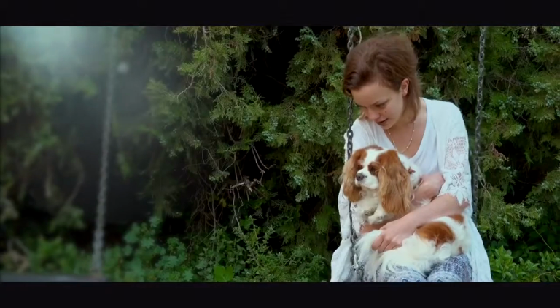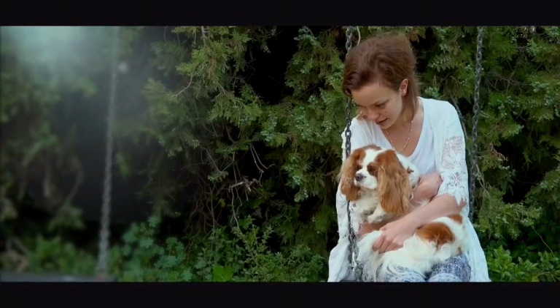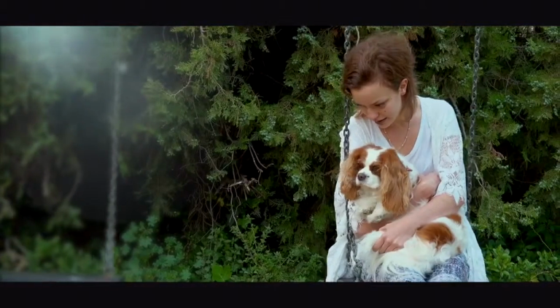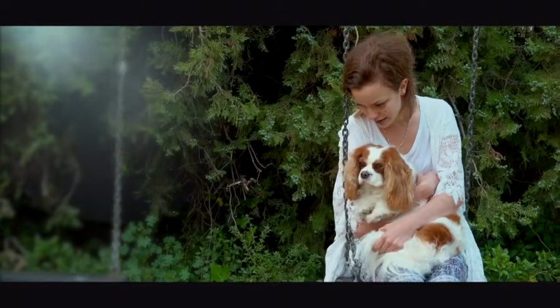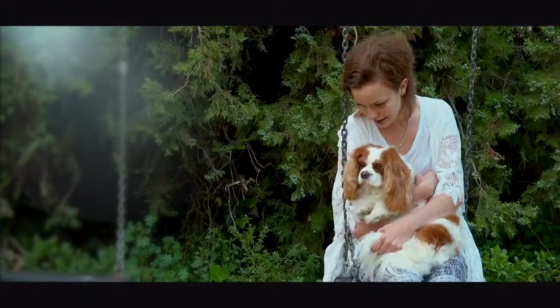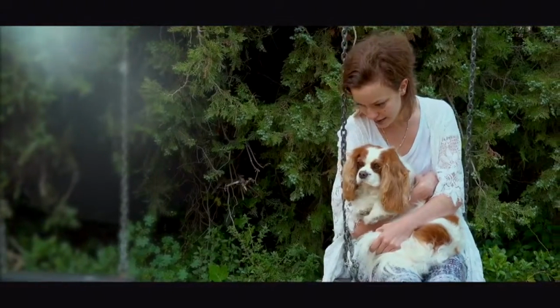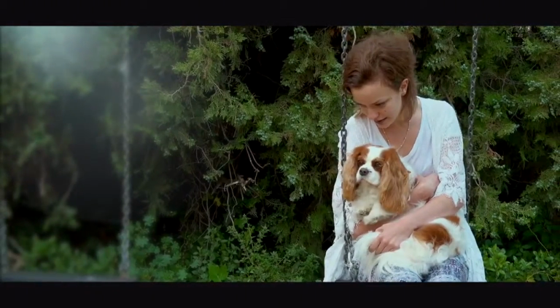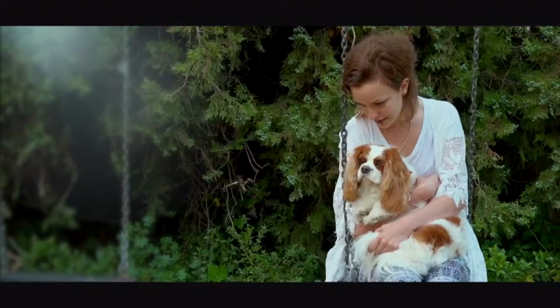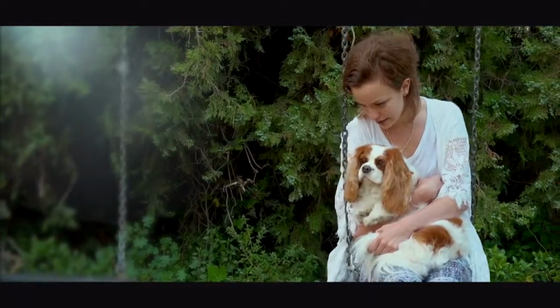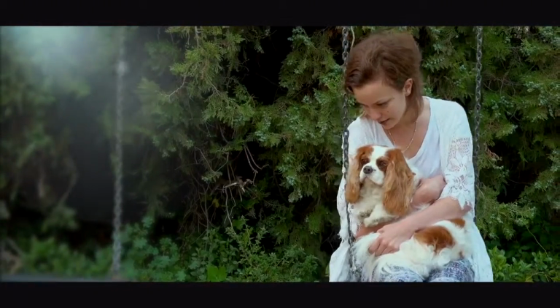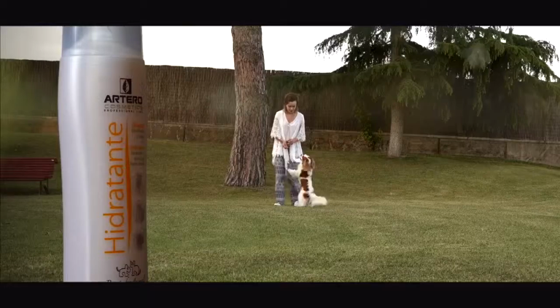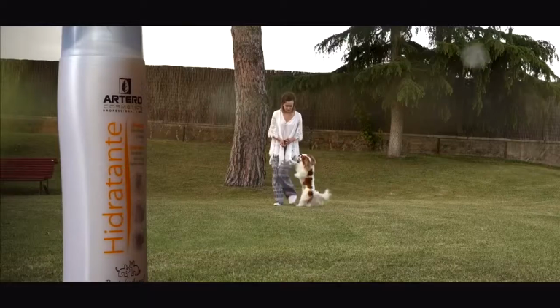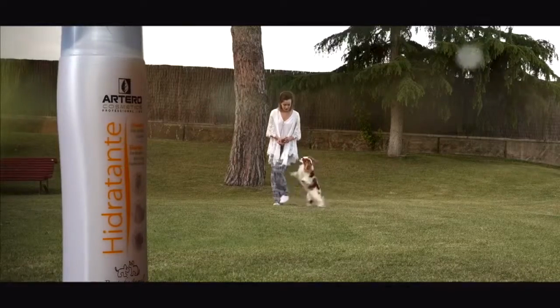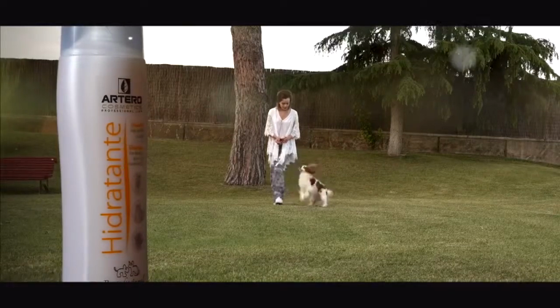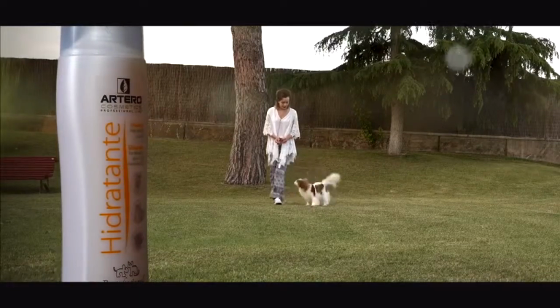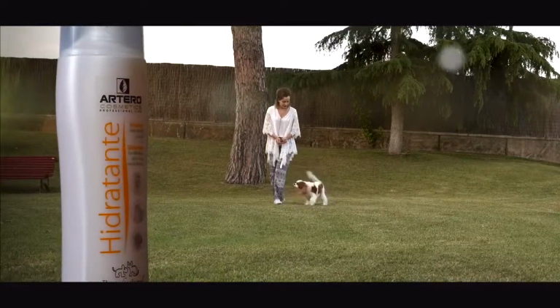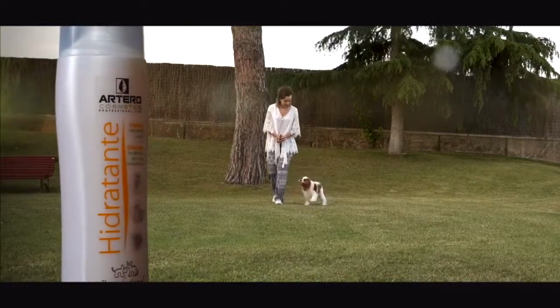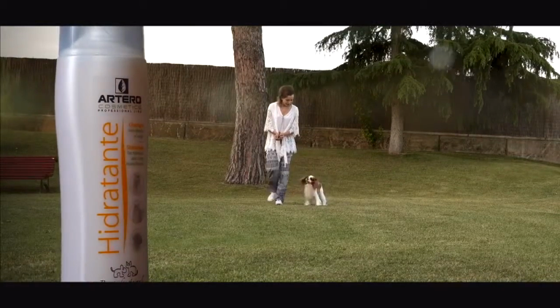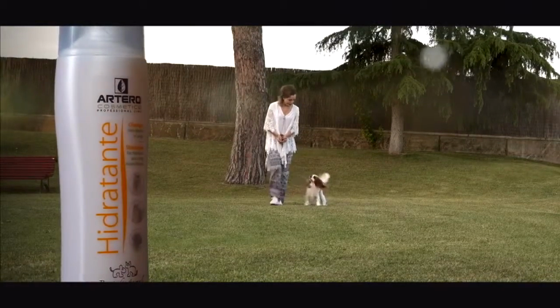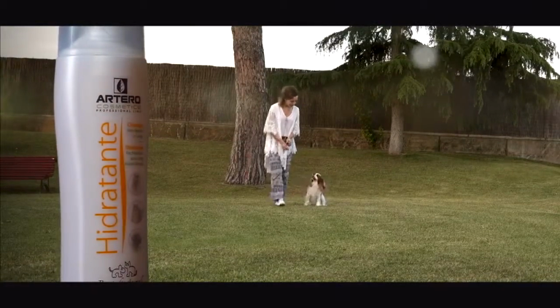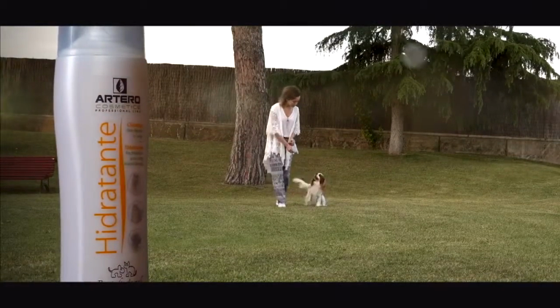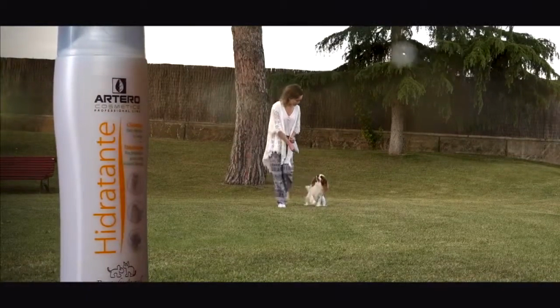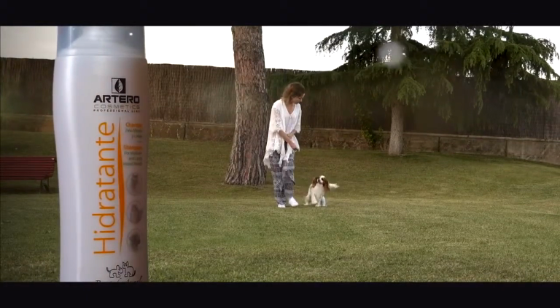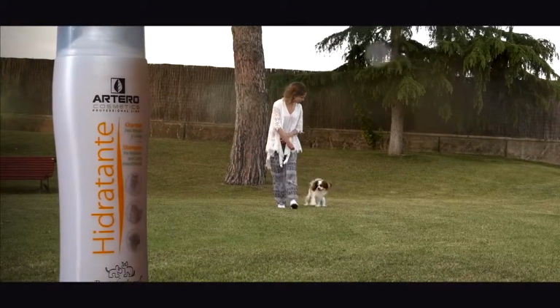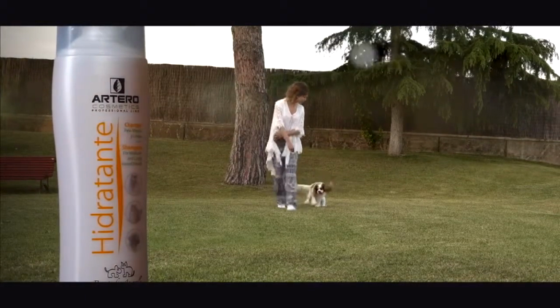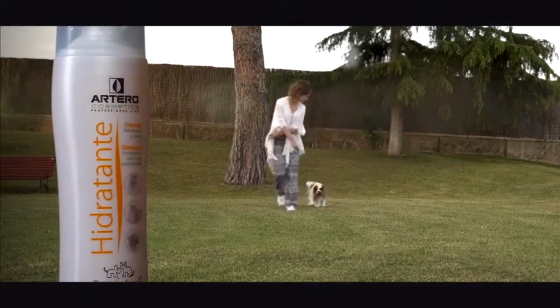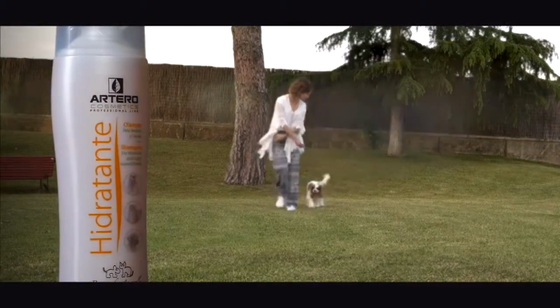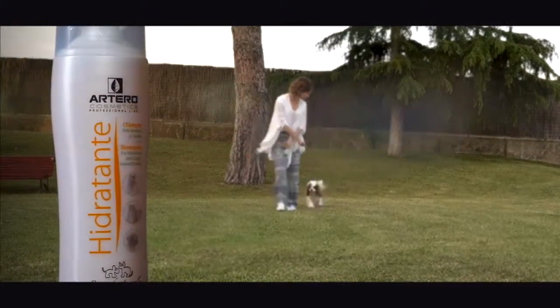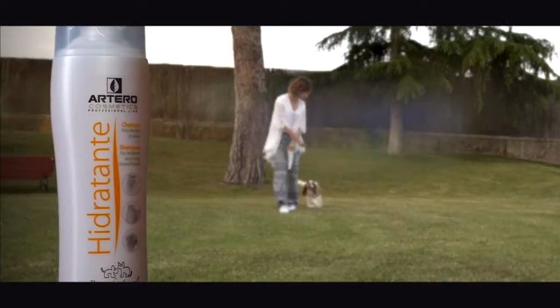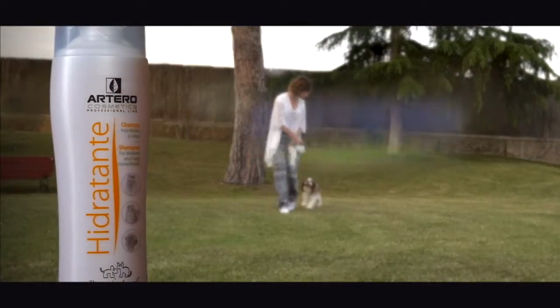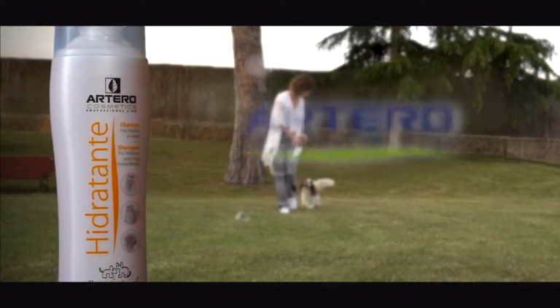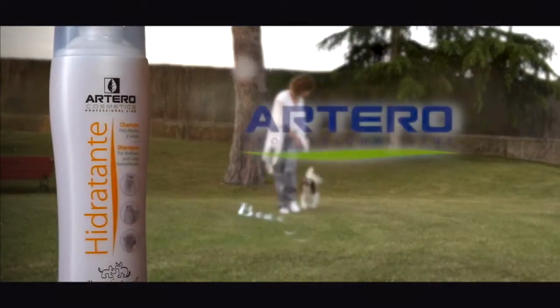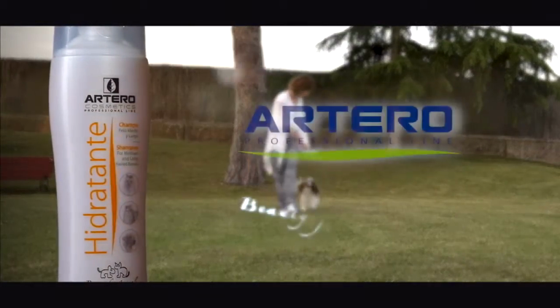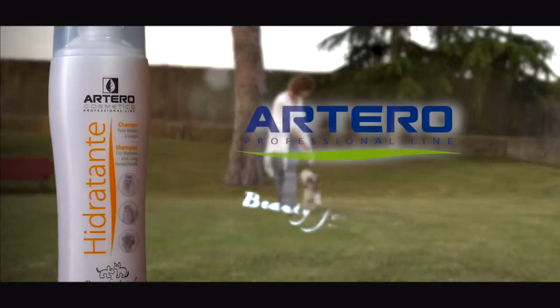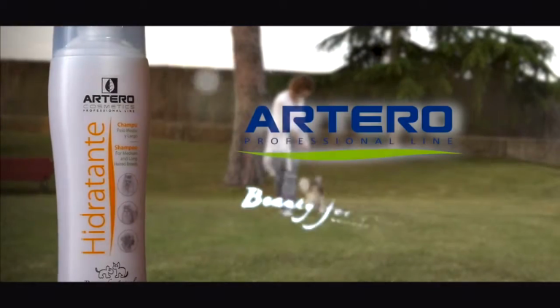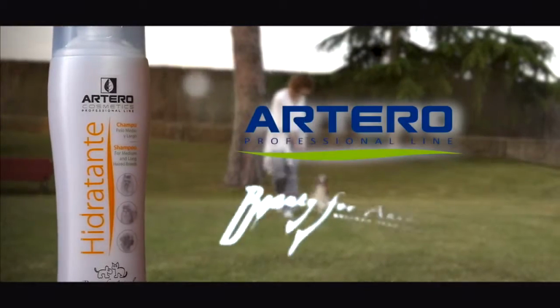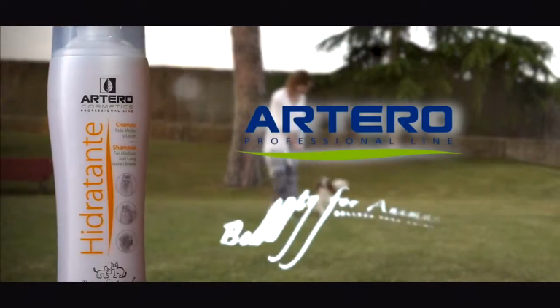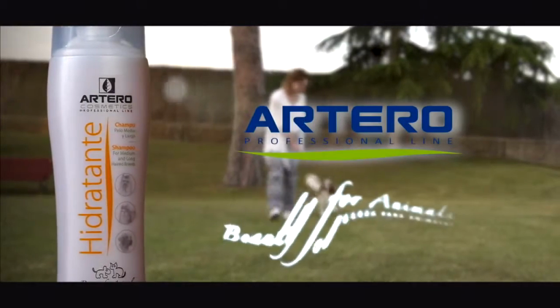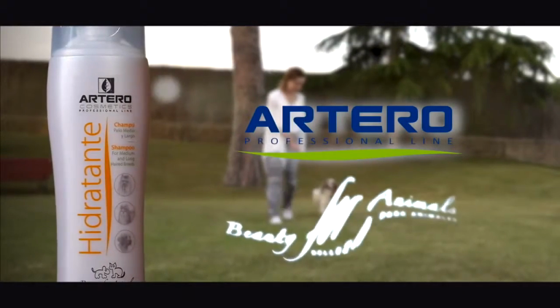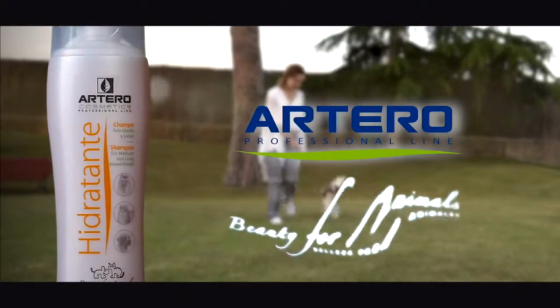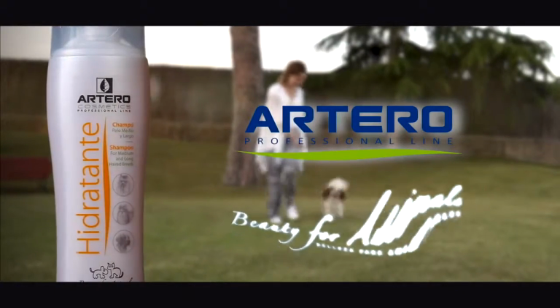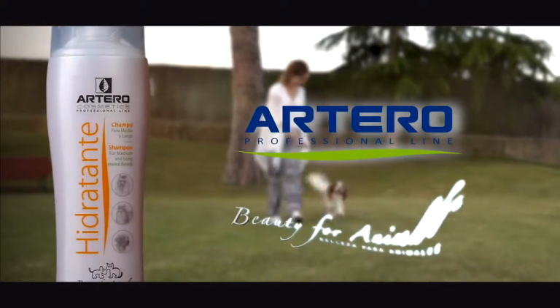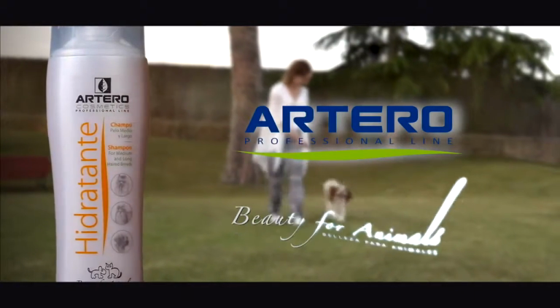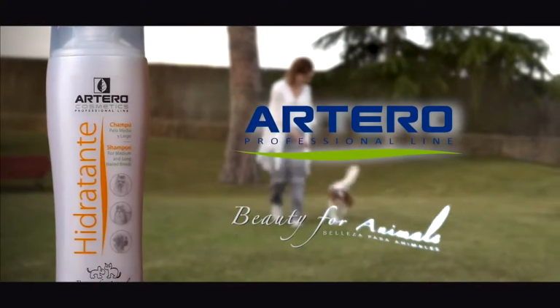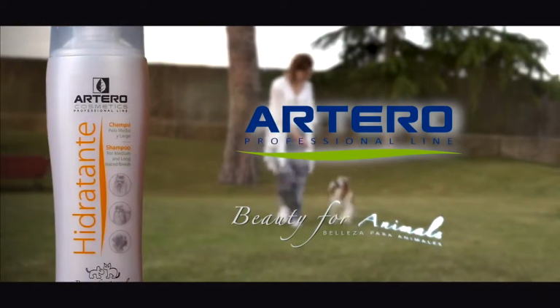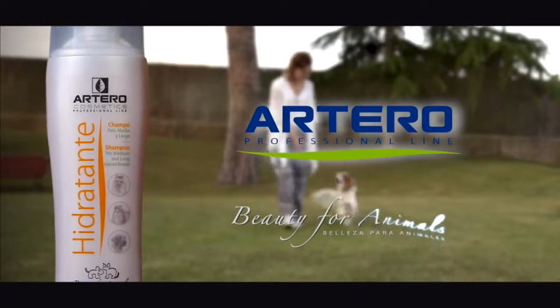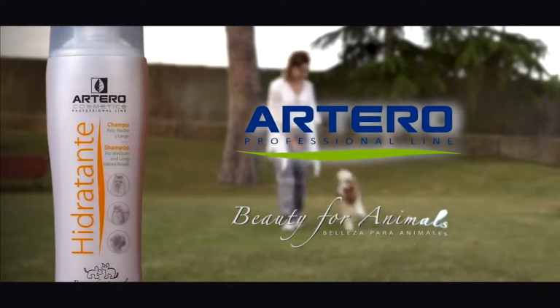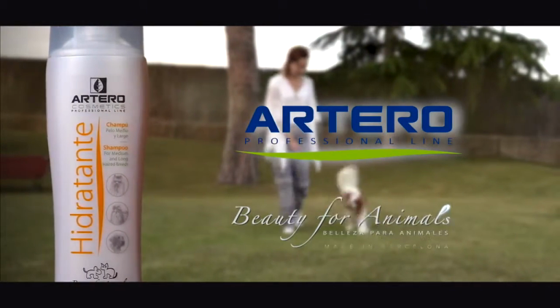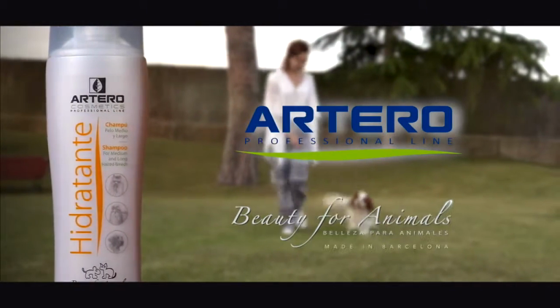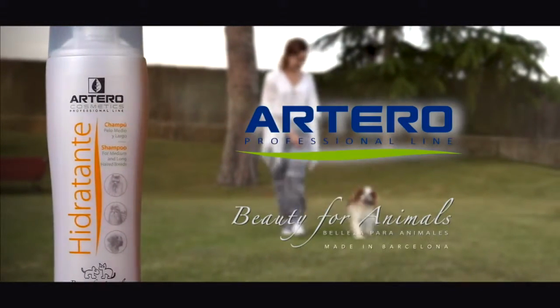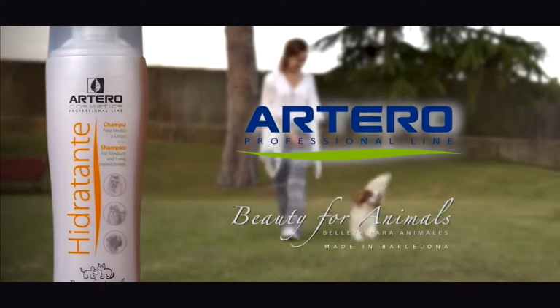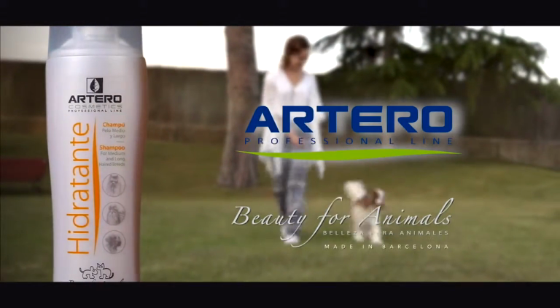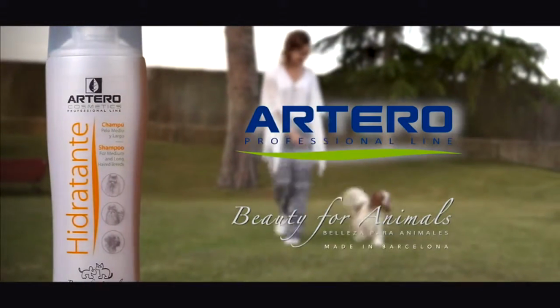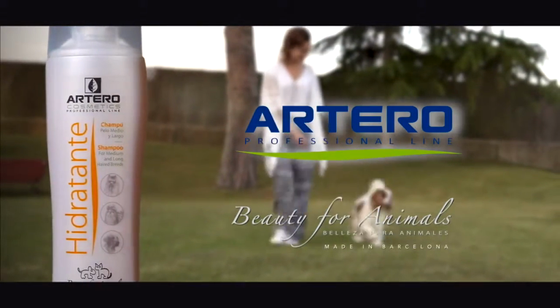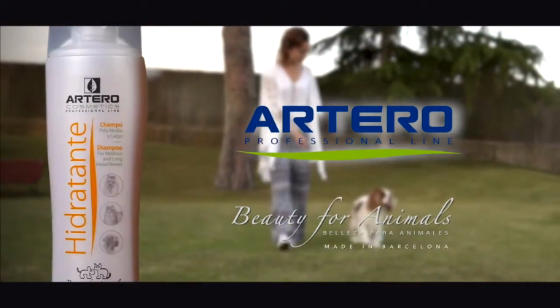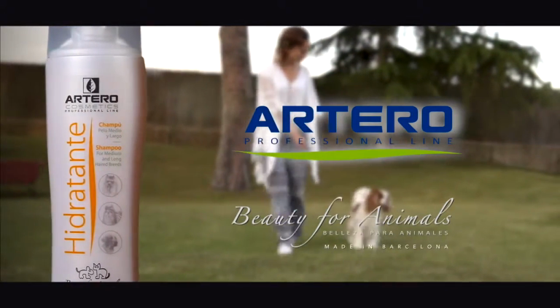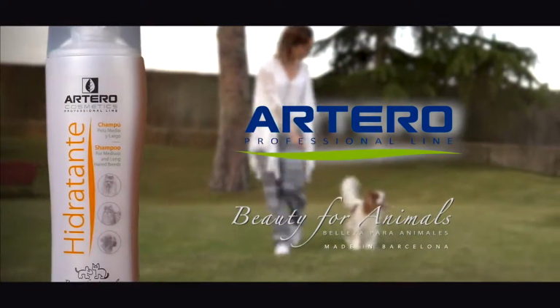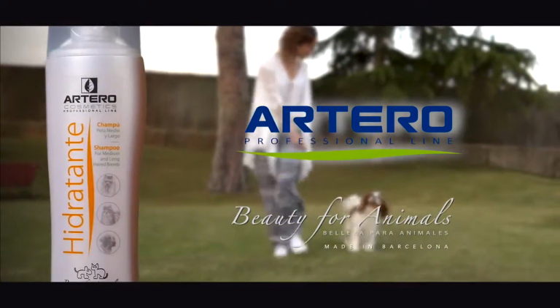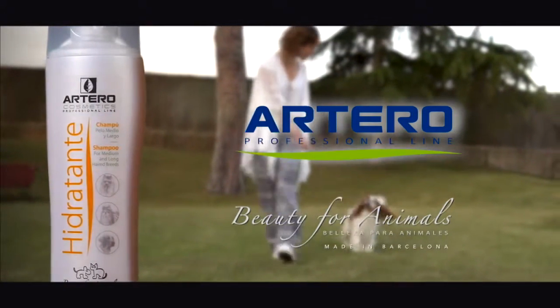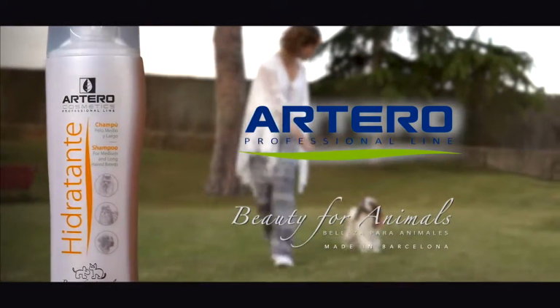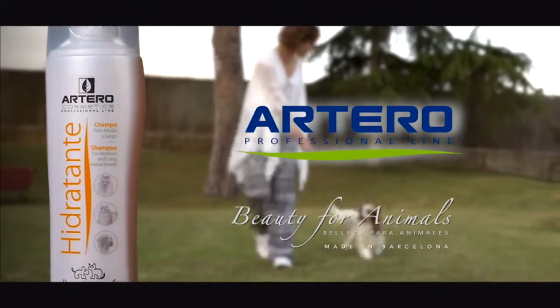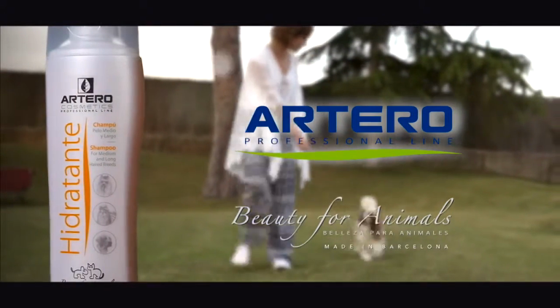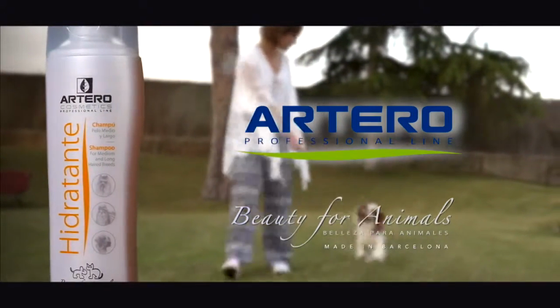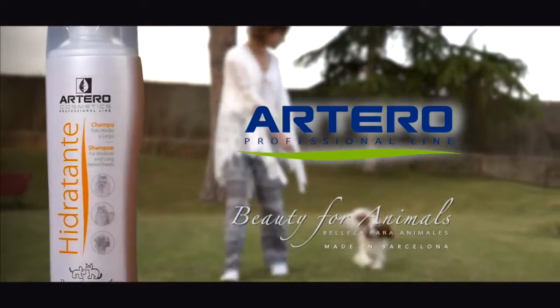It brings a fresh and elegant fragrance which makes it unique. Artero Cosmetics — Beauty for animals. Made in Barcelona.